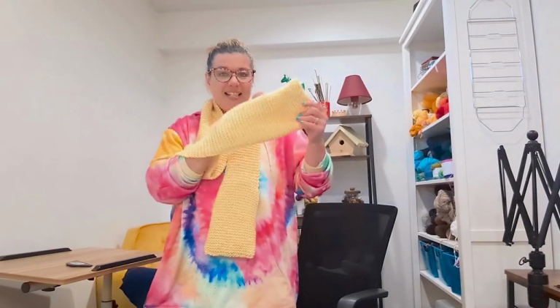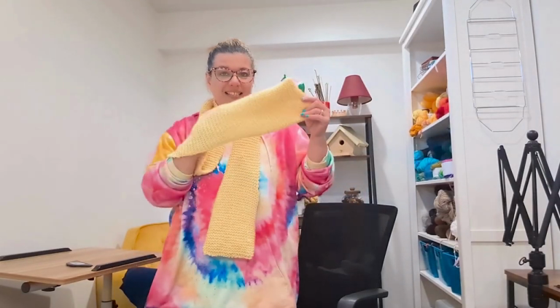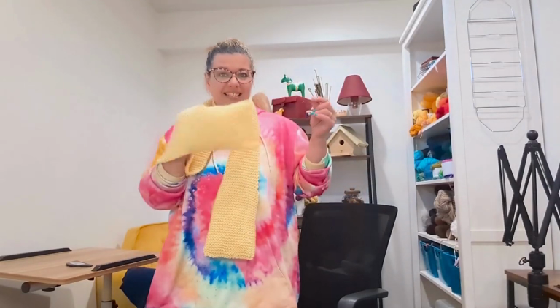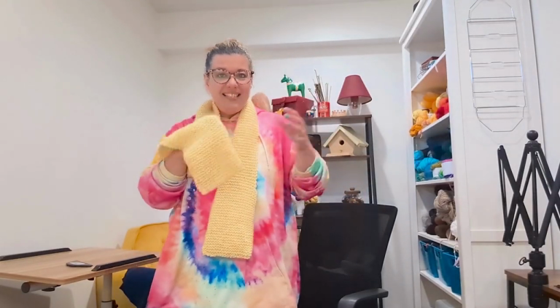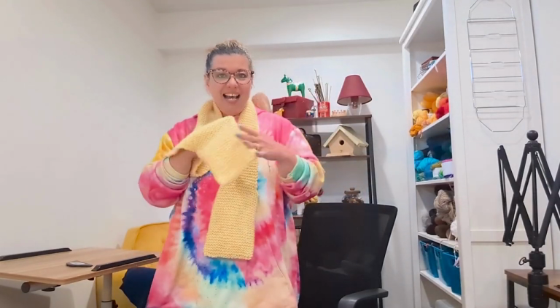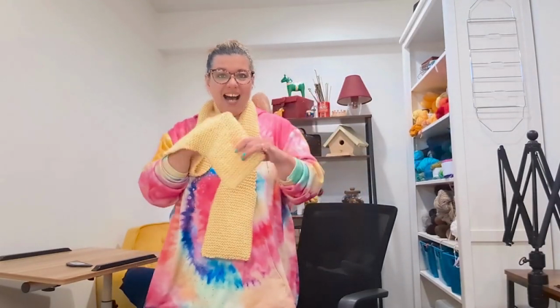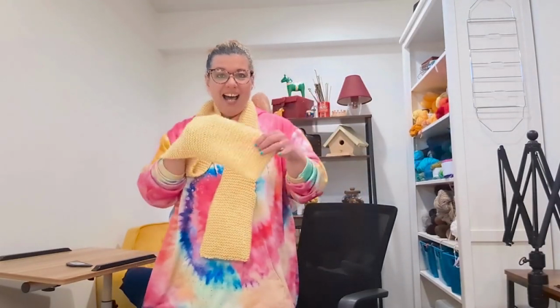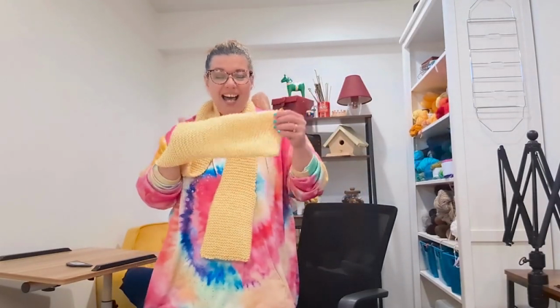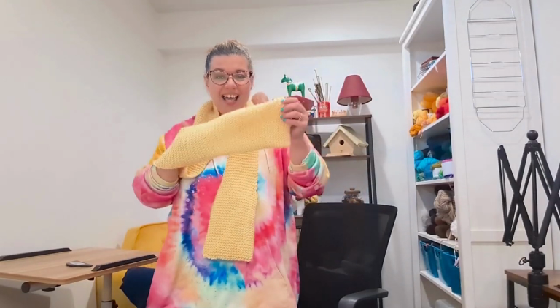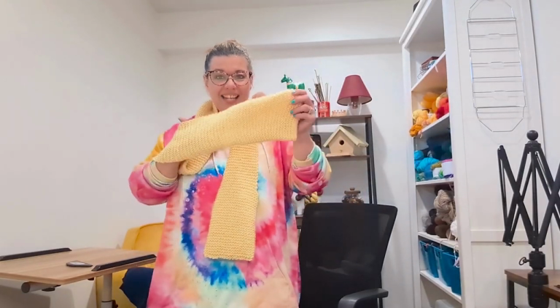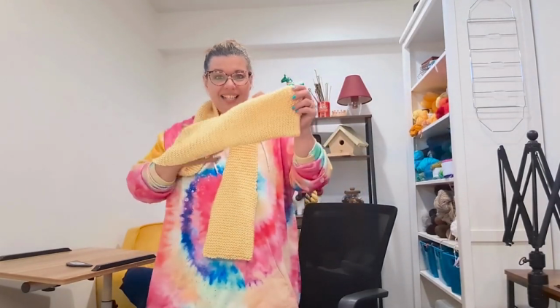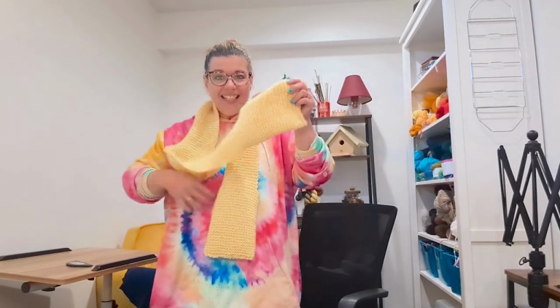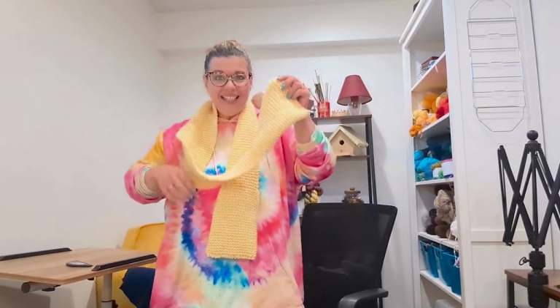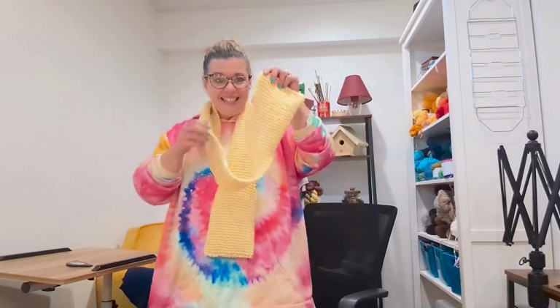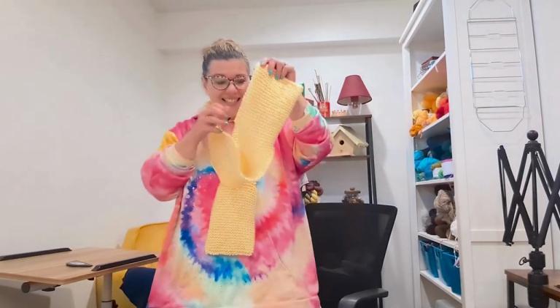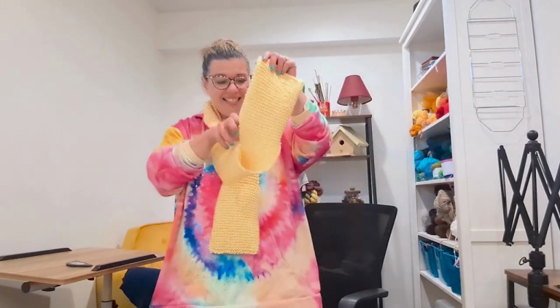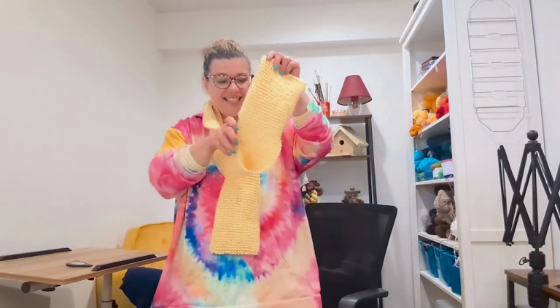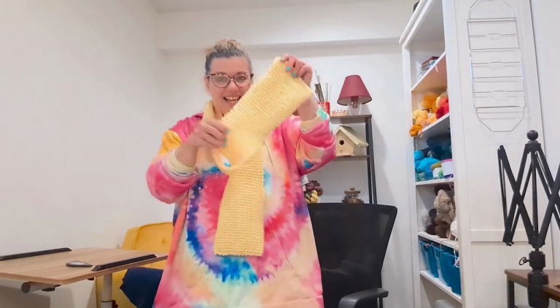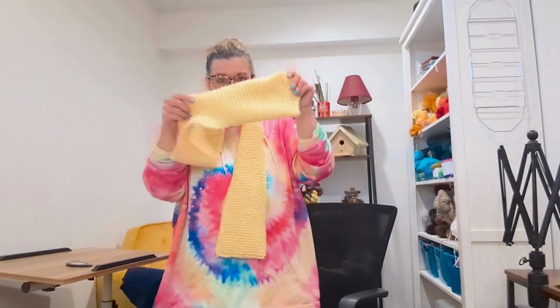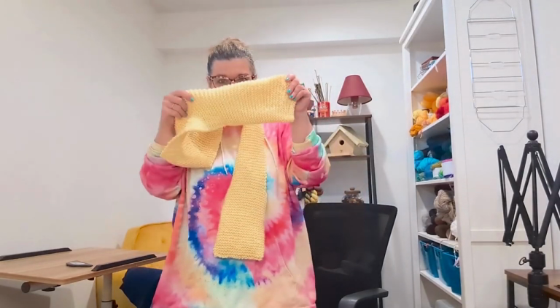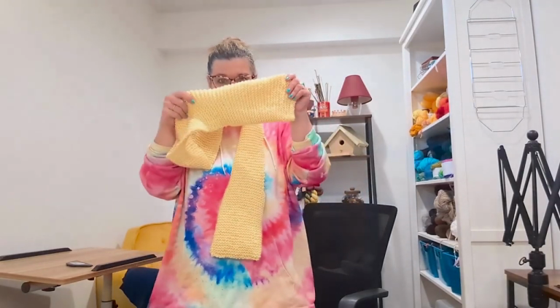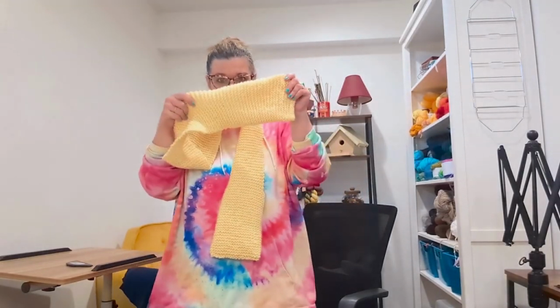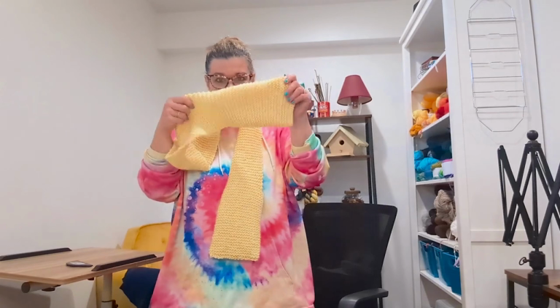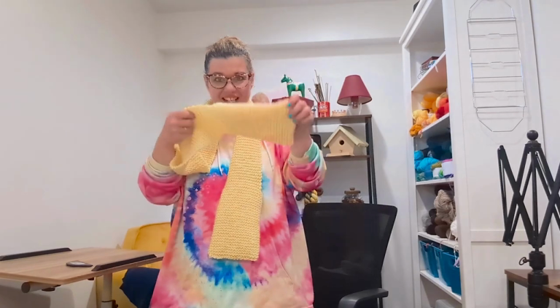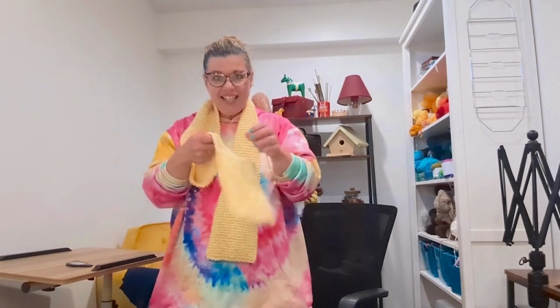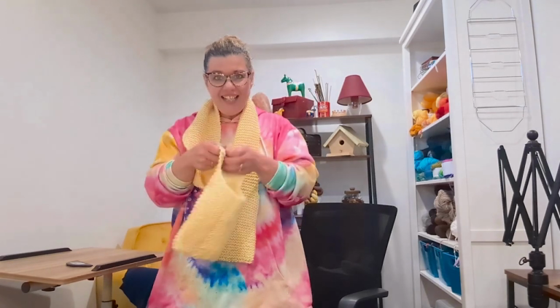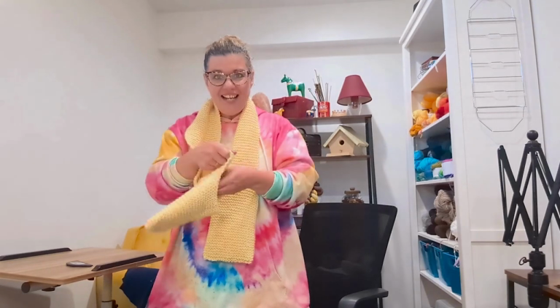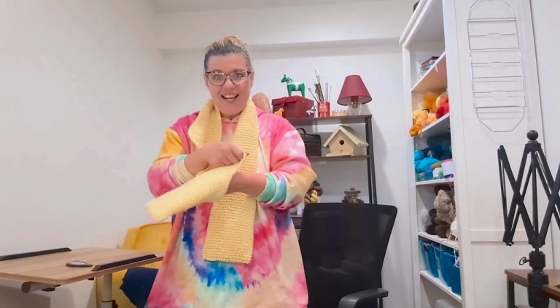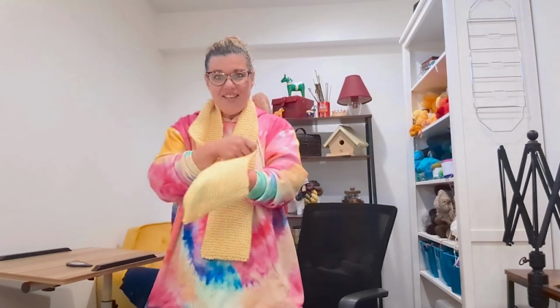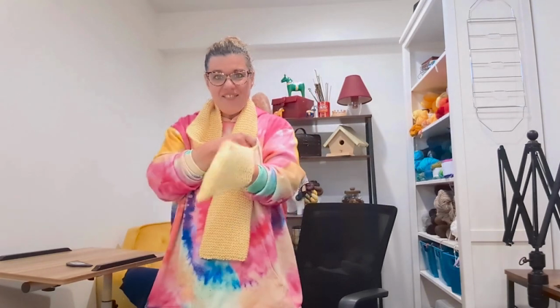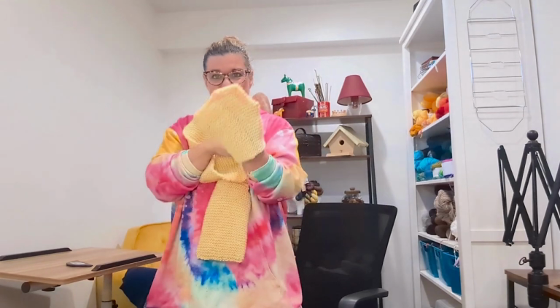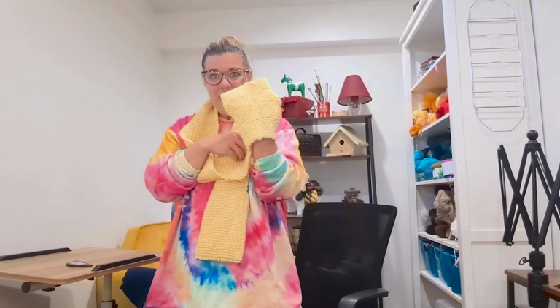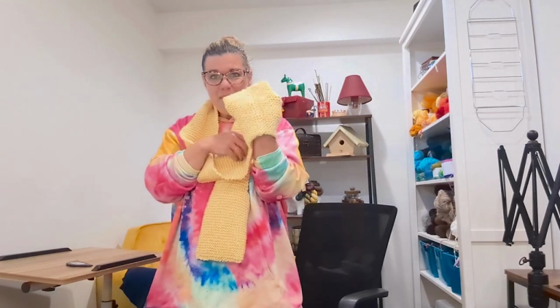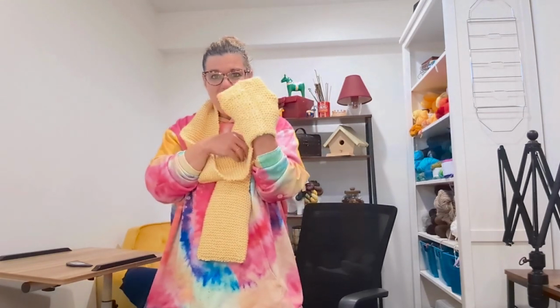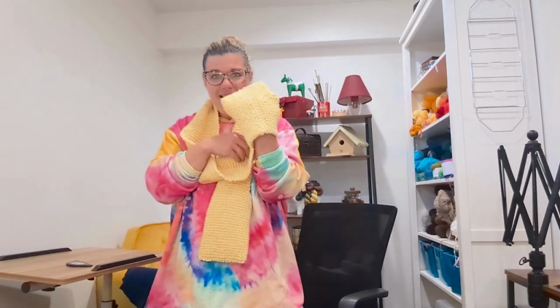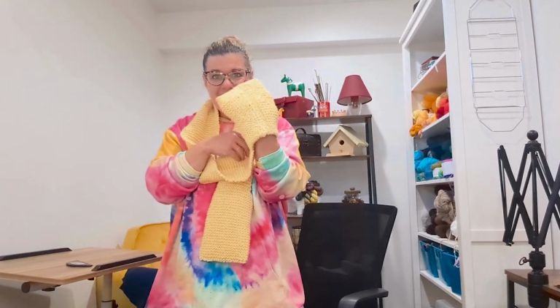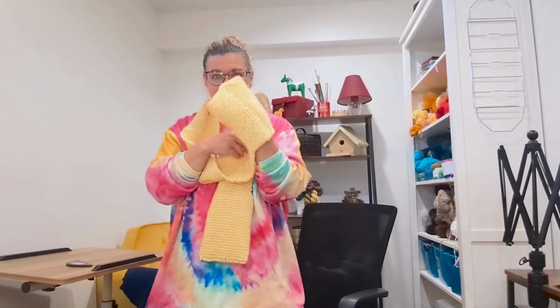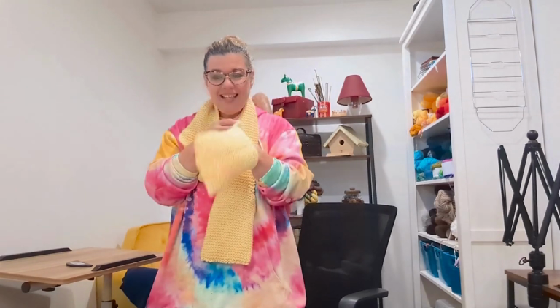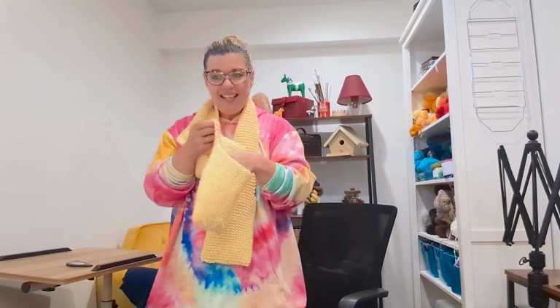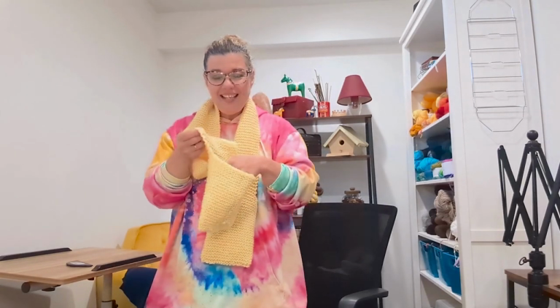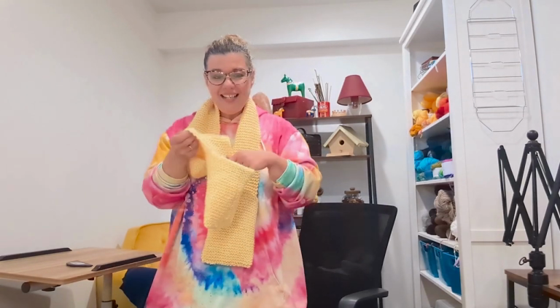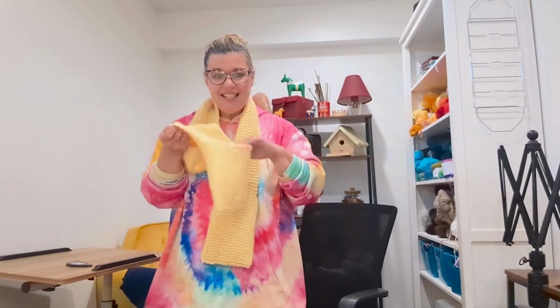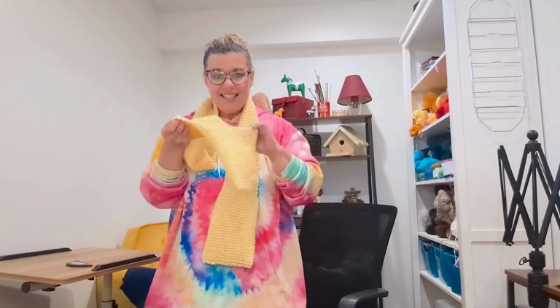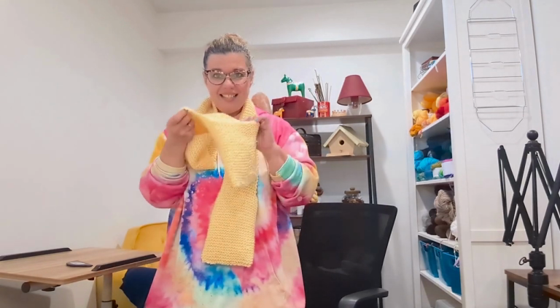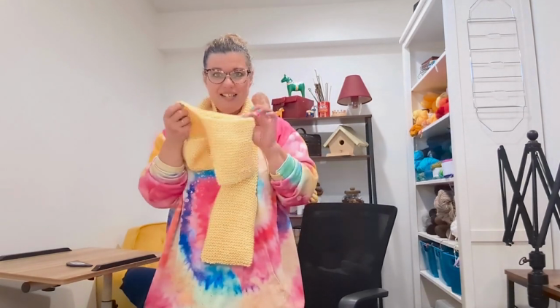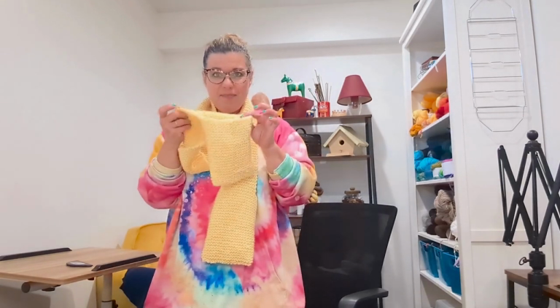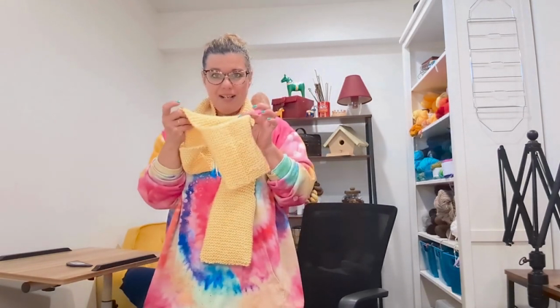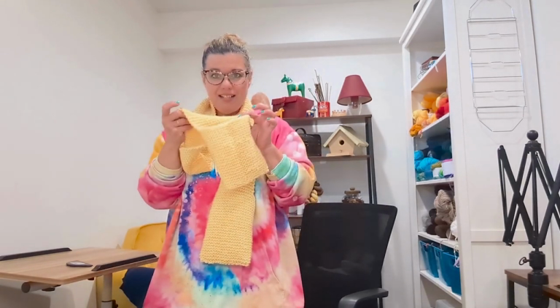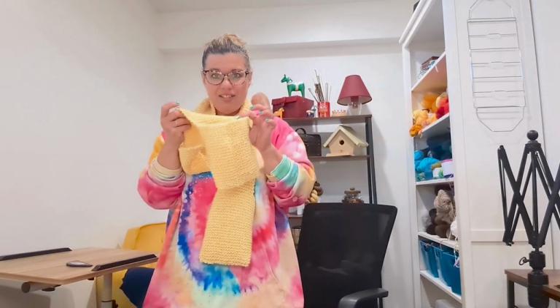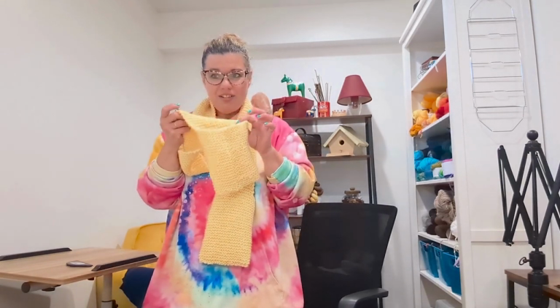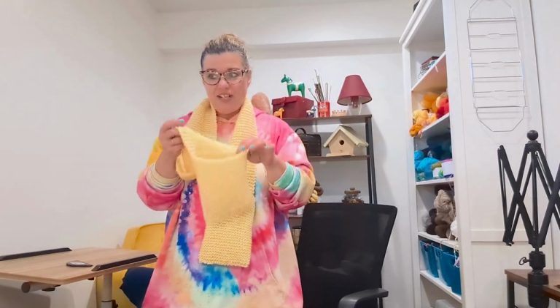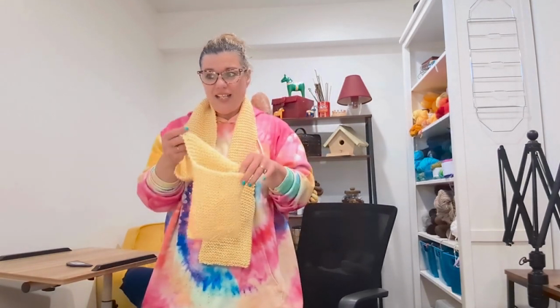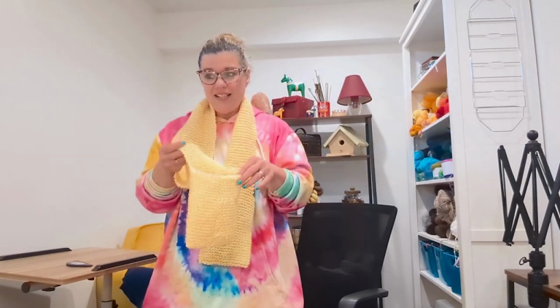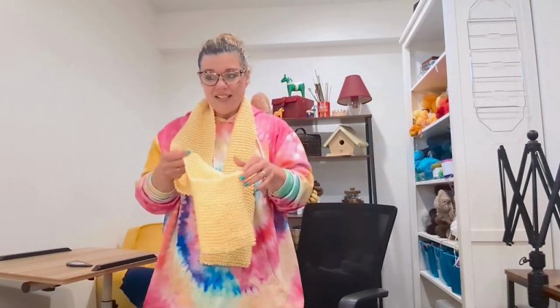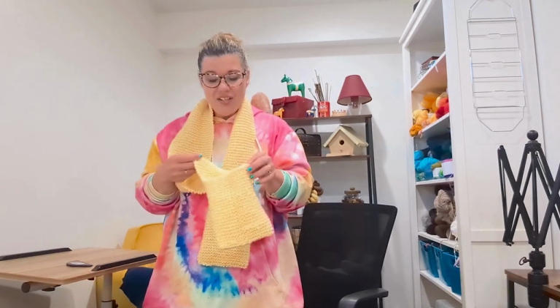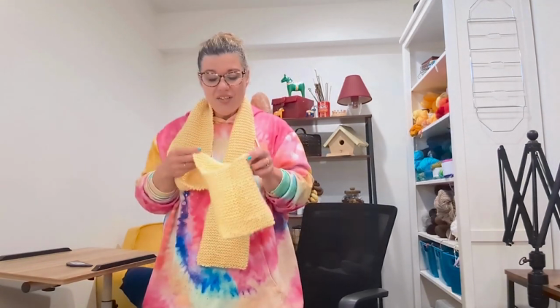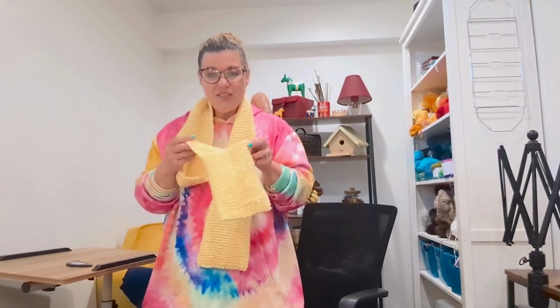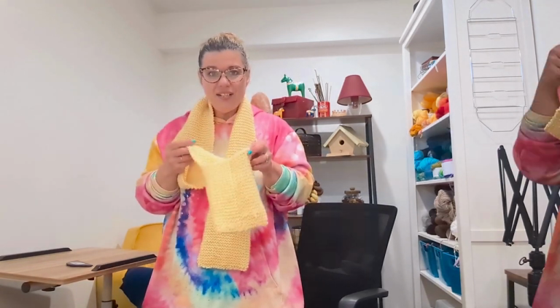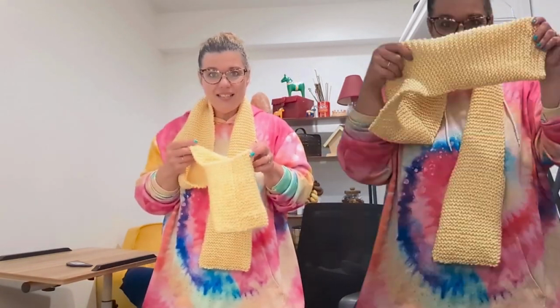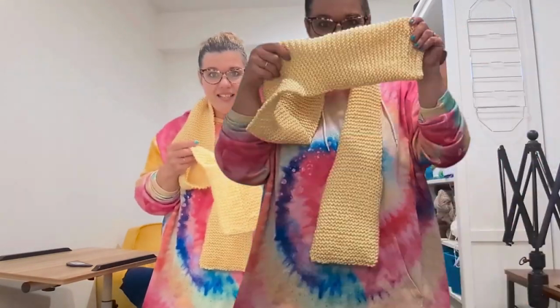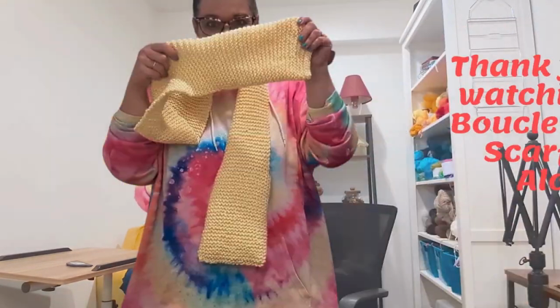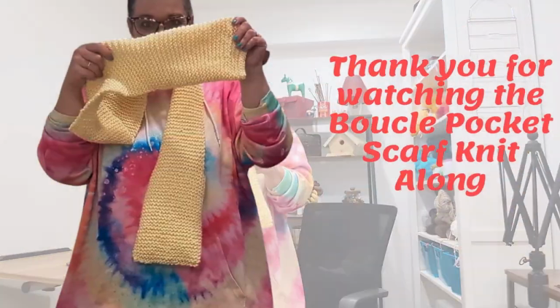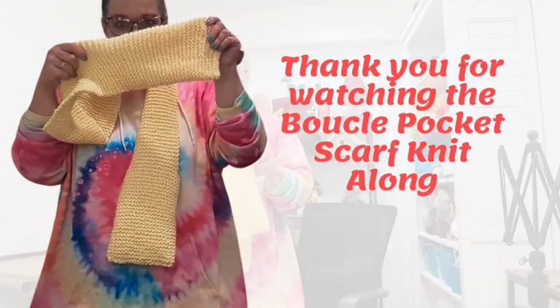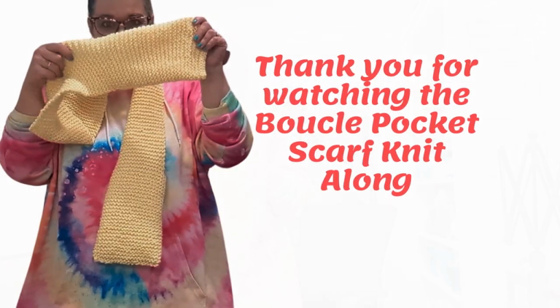It's done. Check it out — we got pockets. Pockets are great. Who doesn't love pockets?